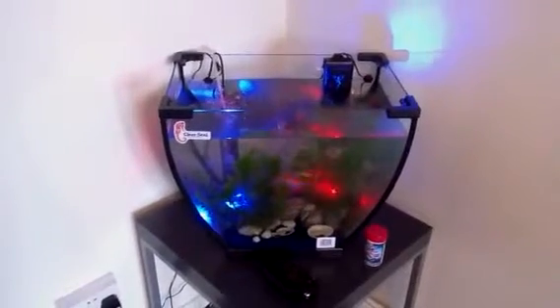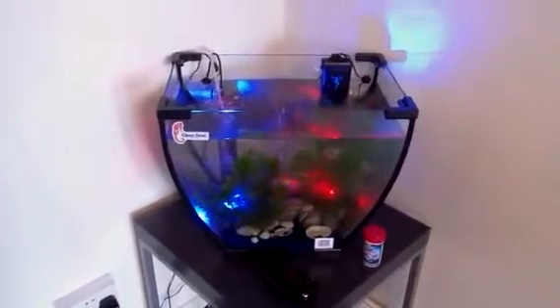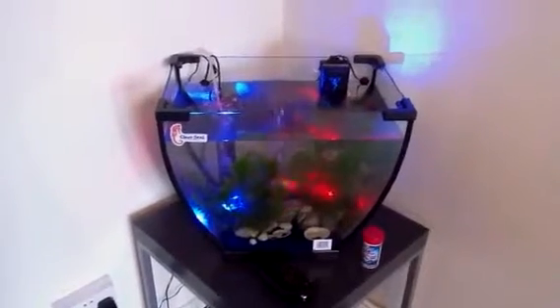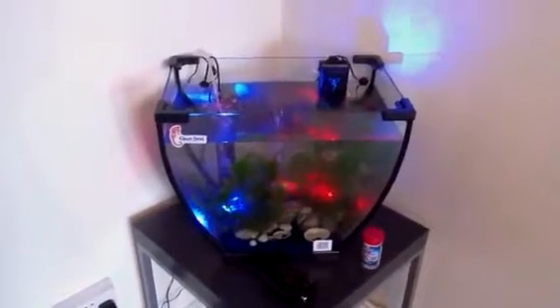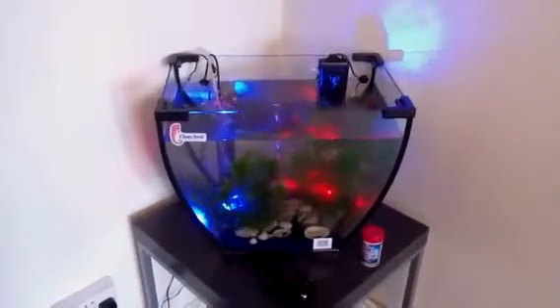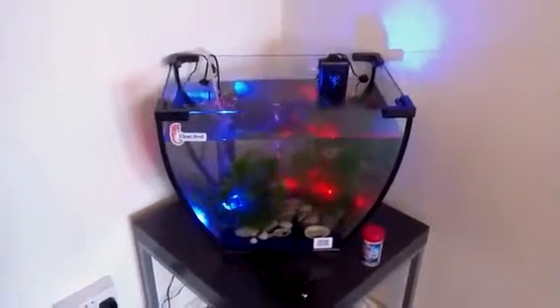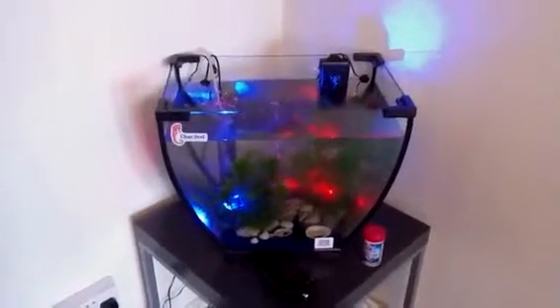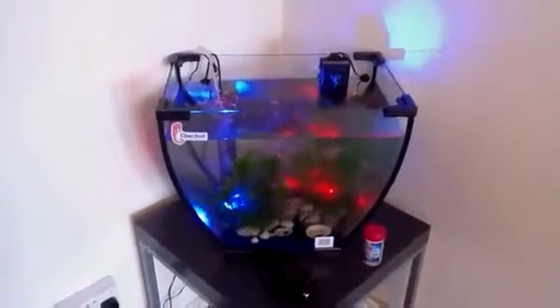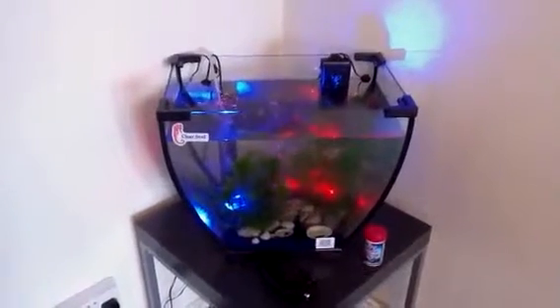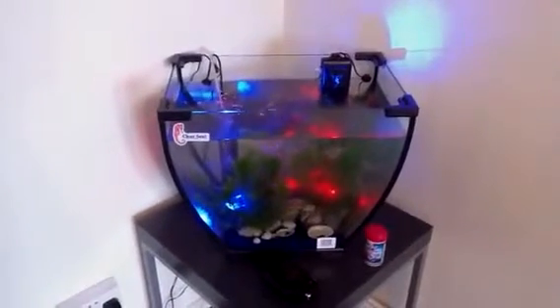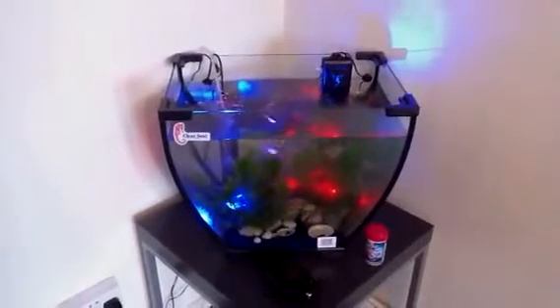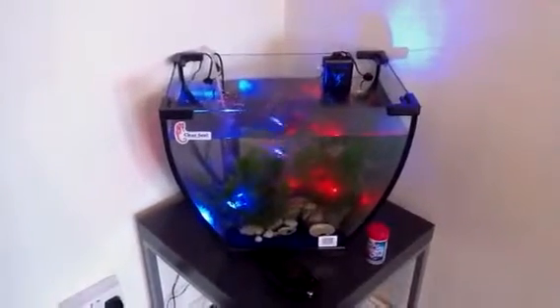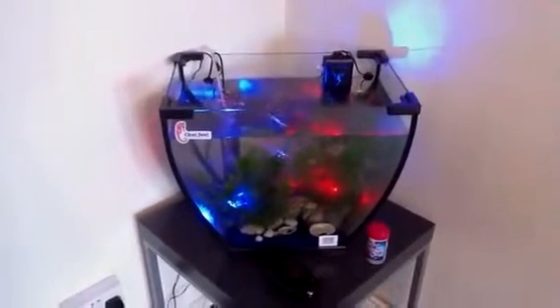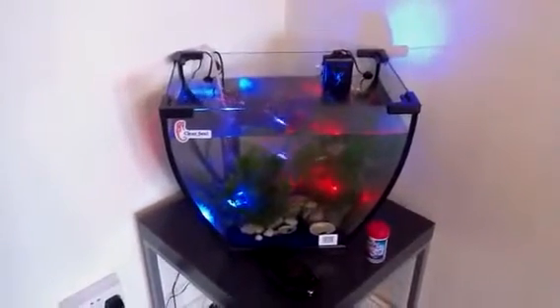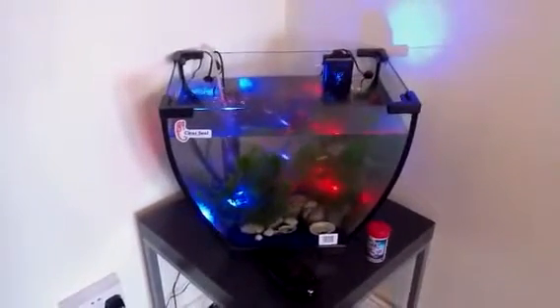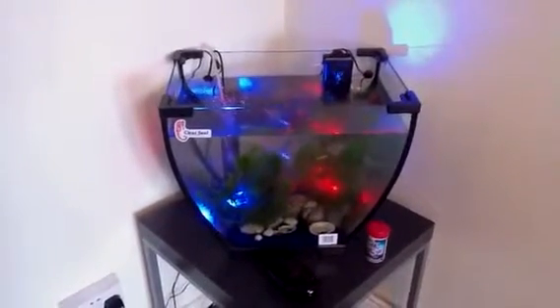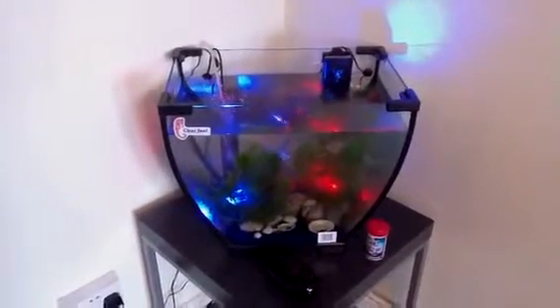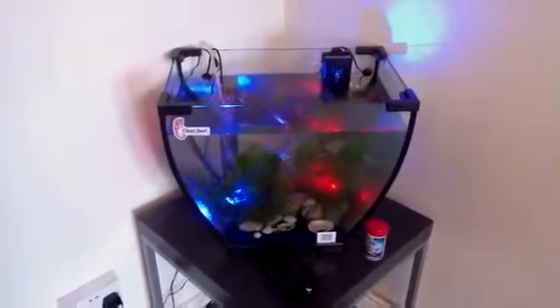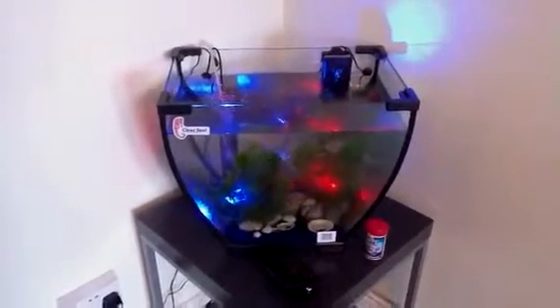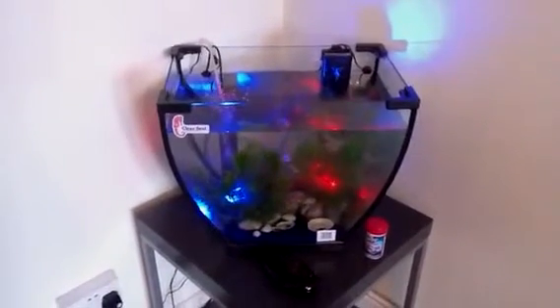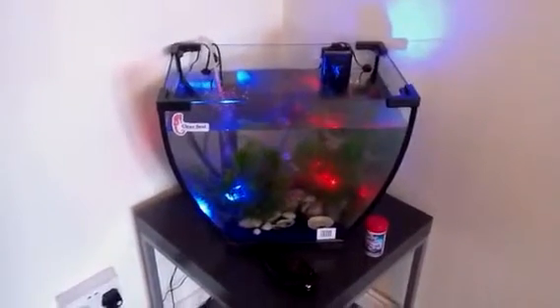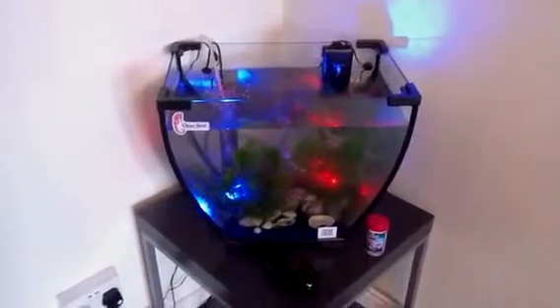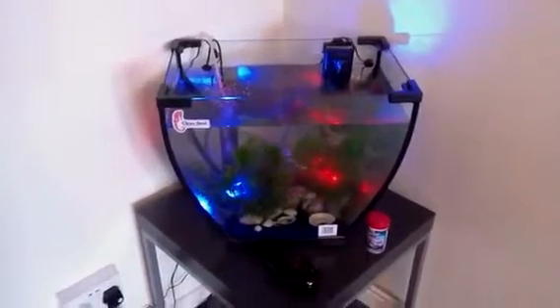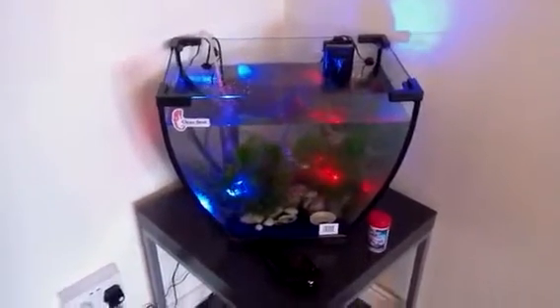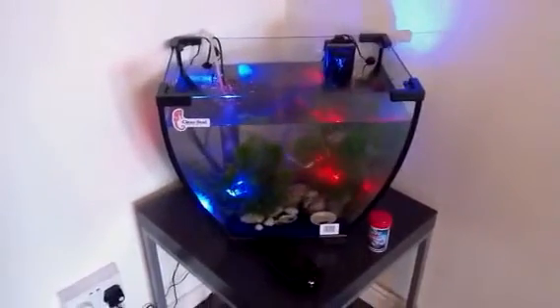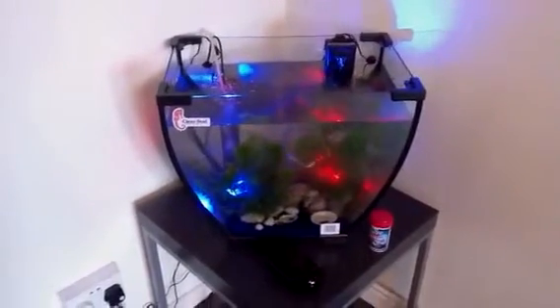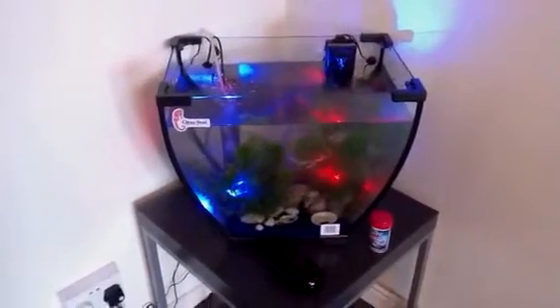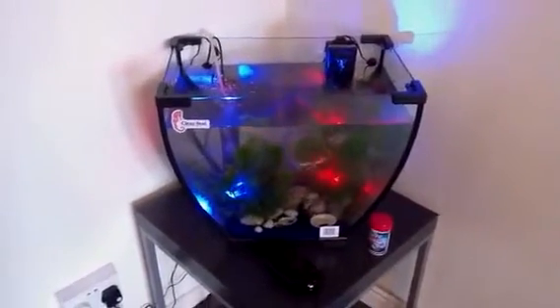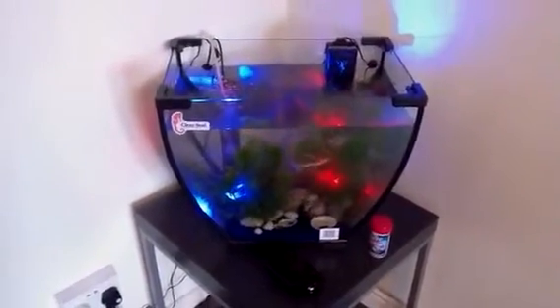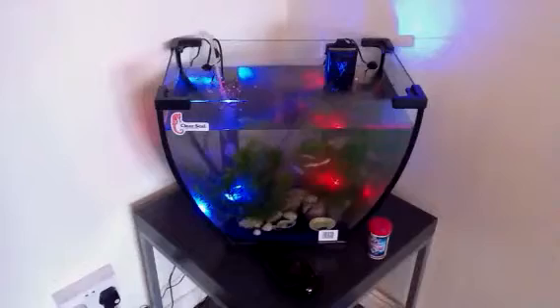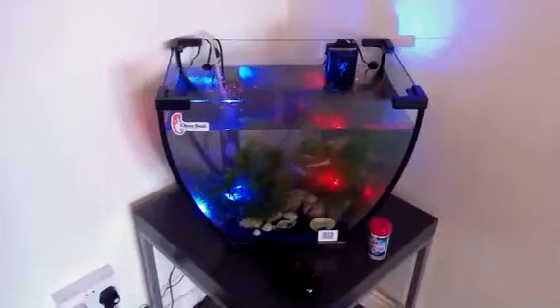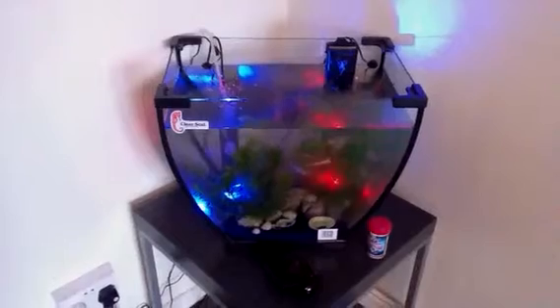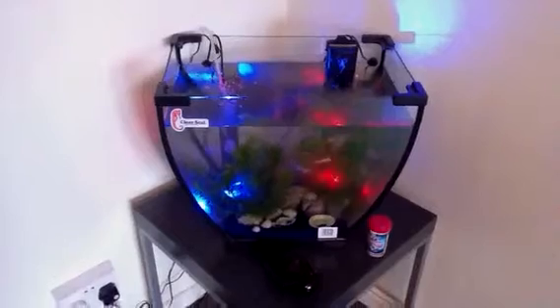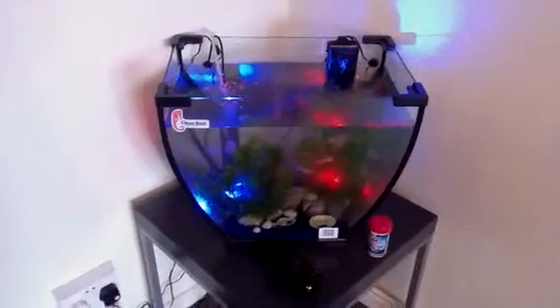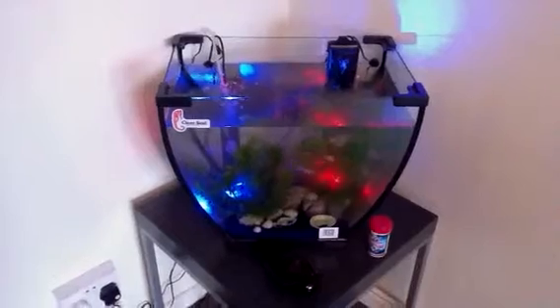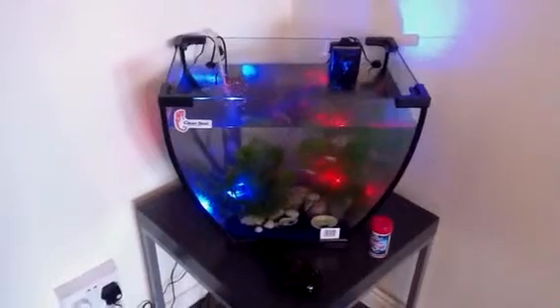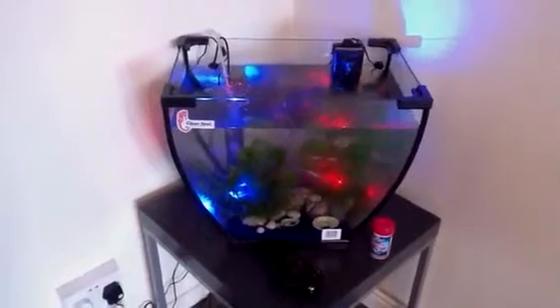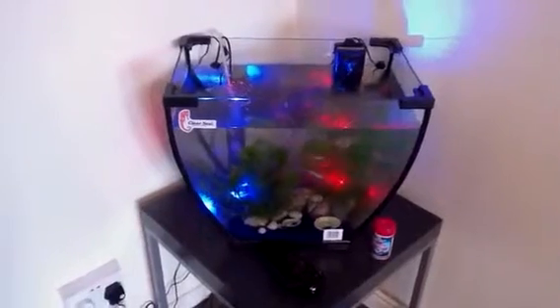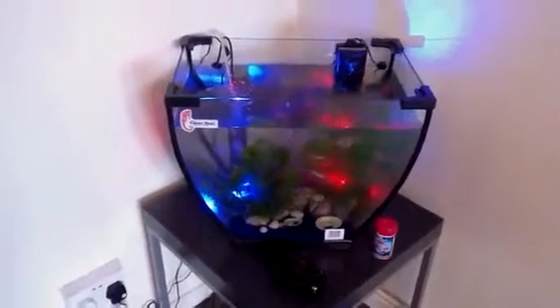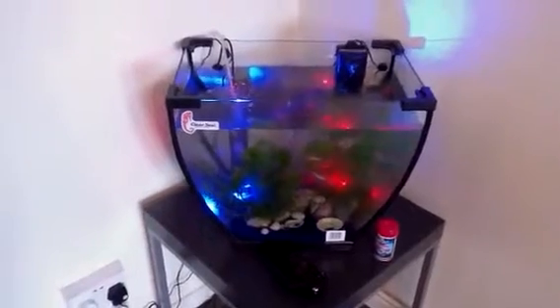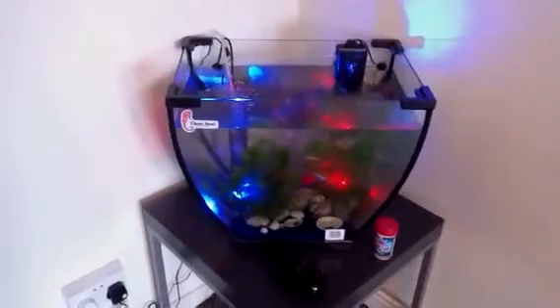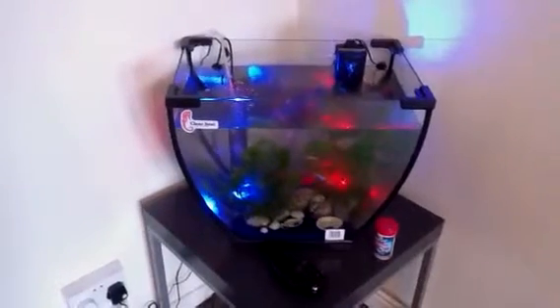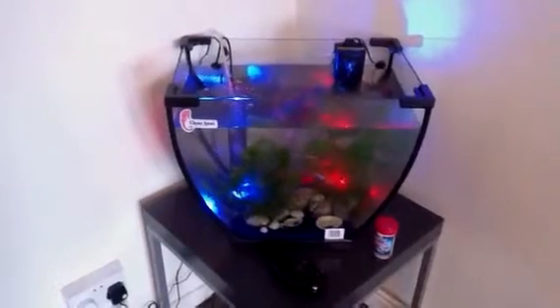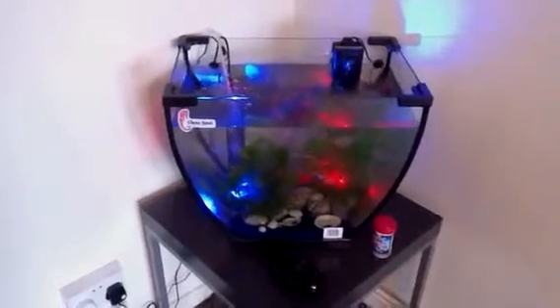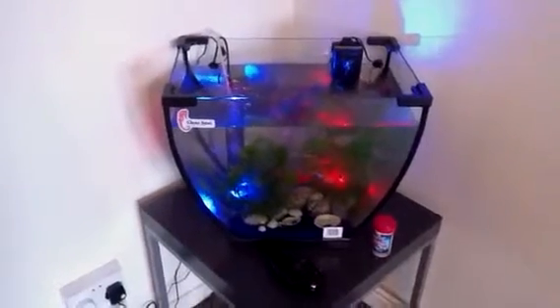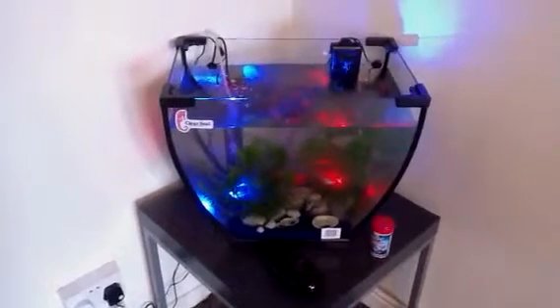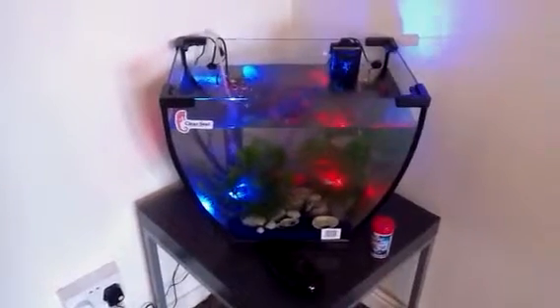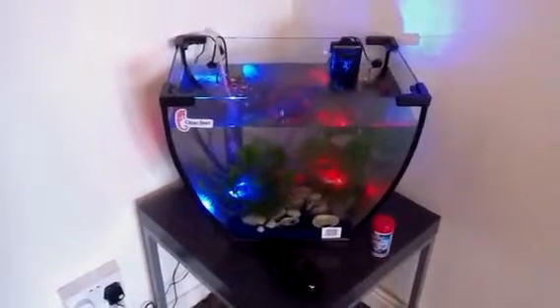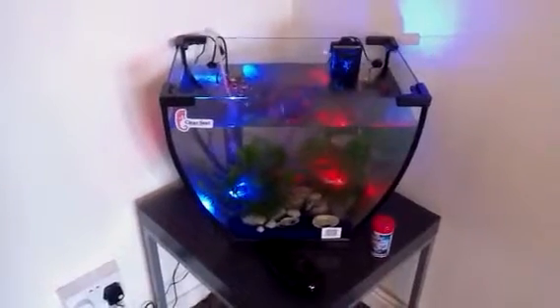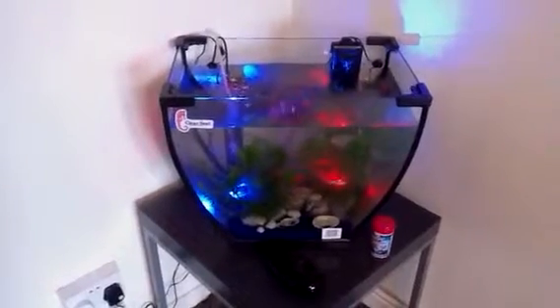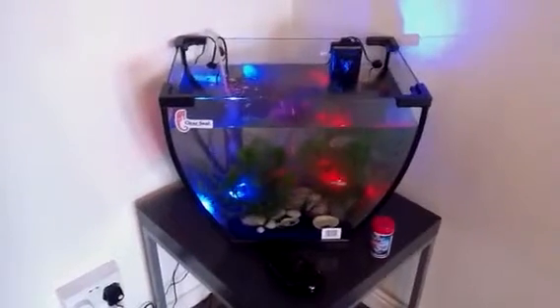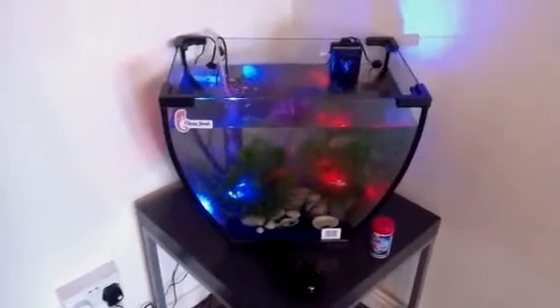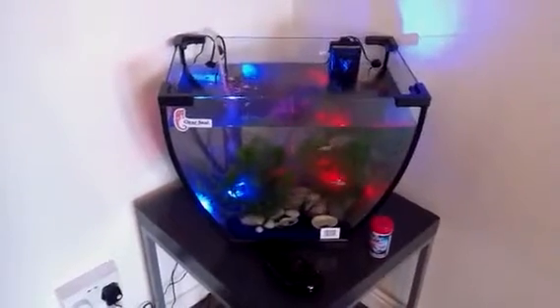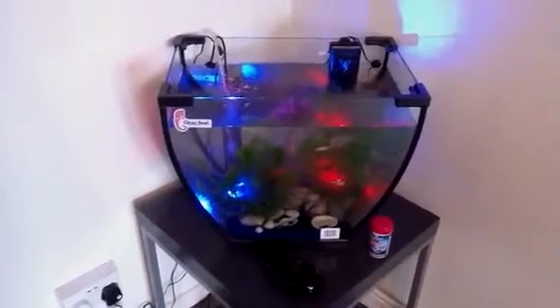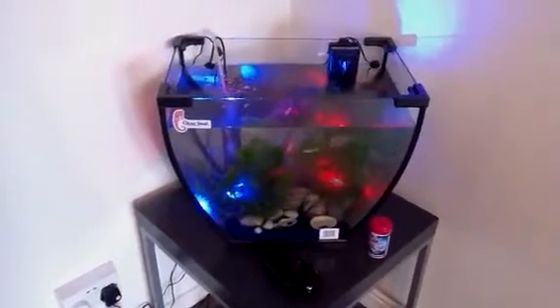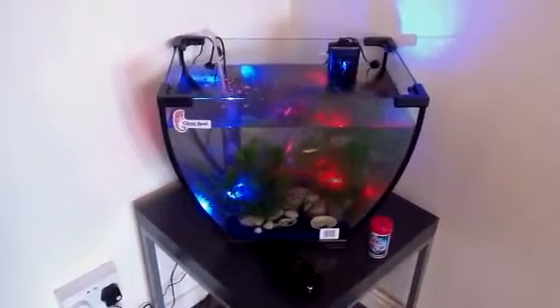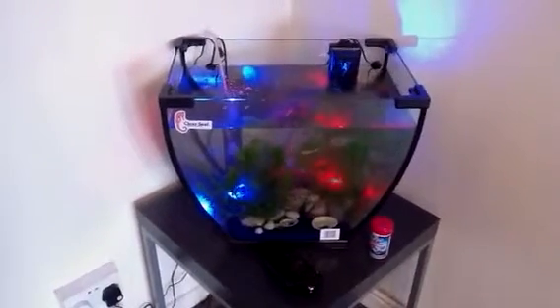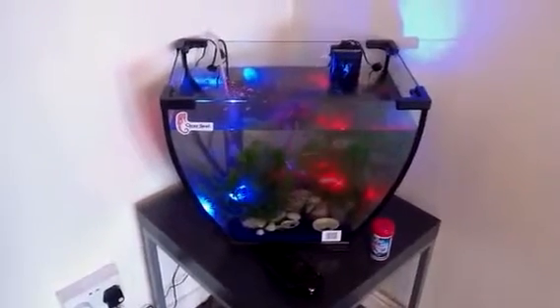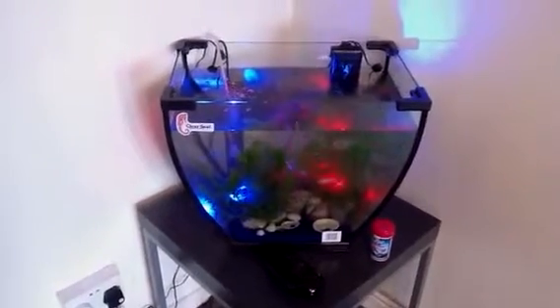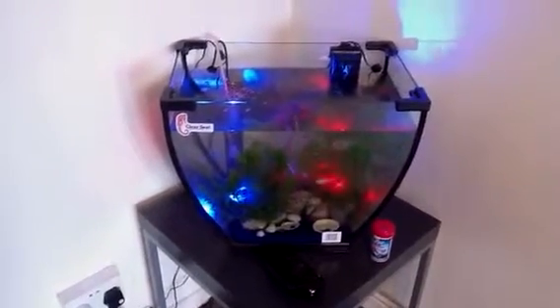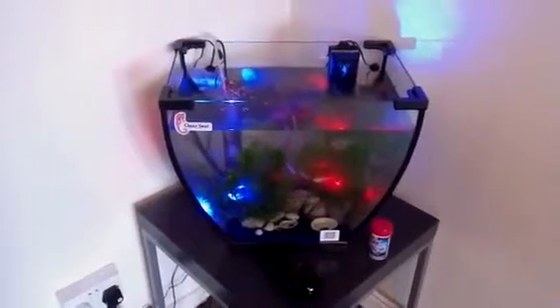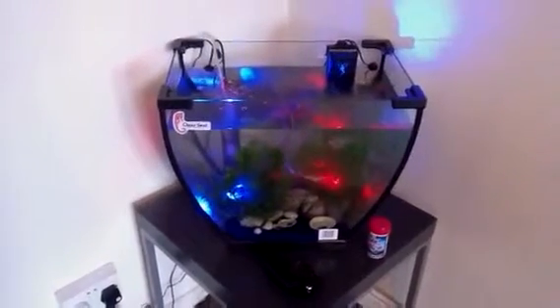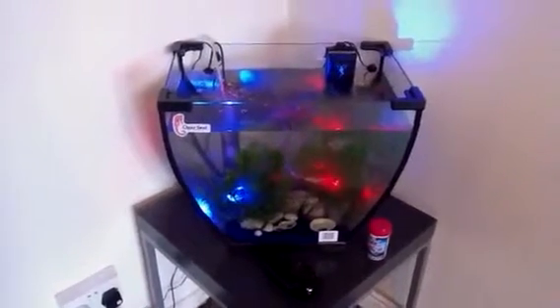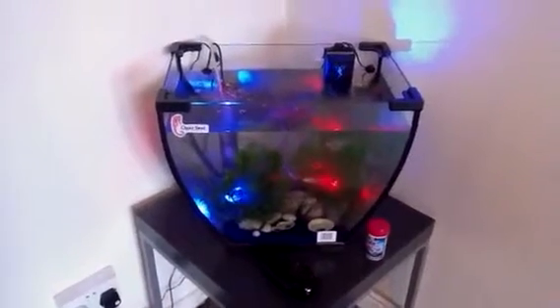Any comments, comment below and hope you like my new fish tank. See you guys, bye.